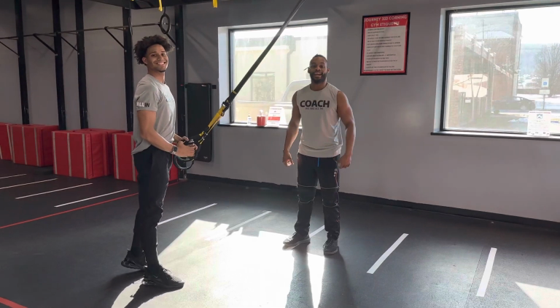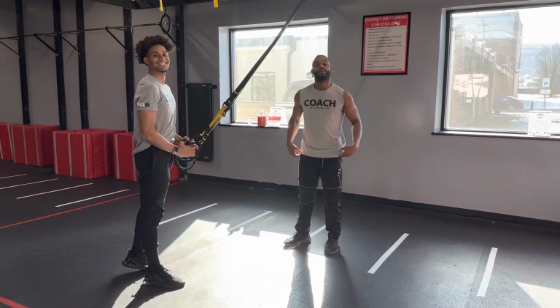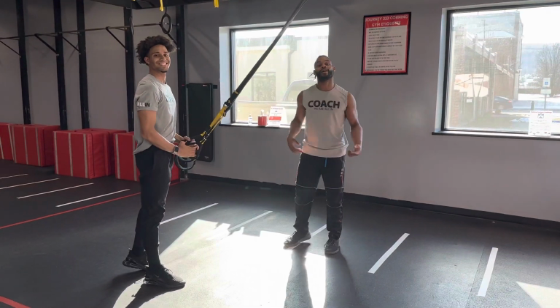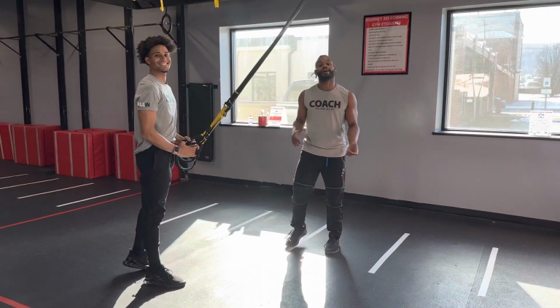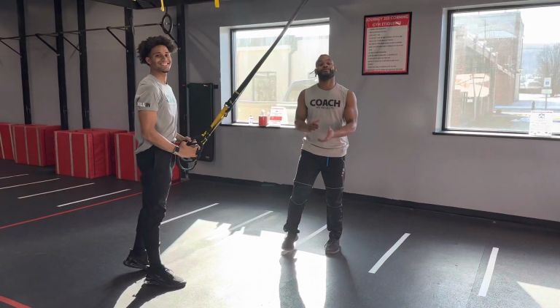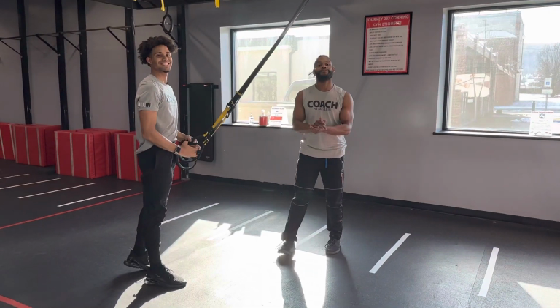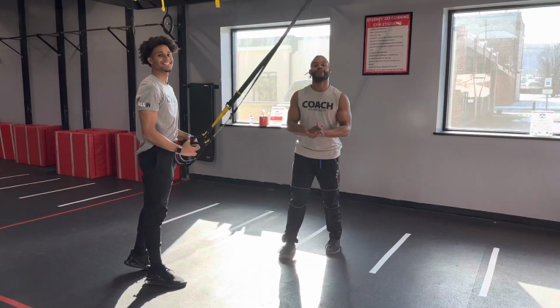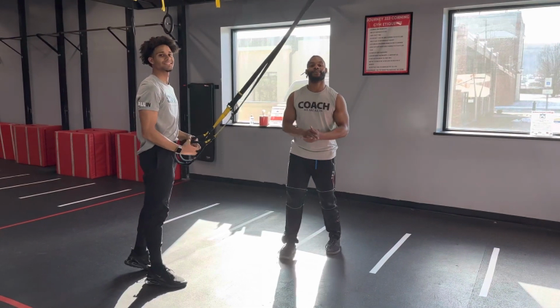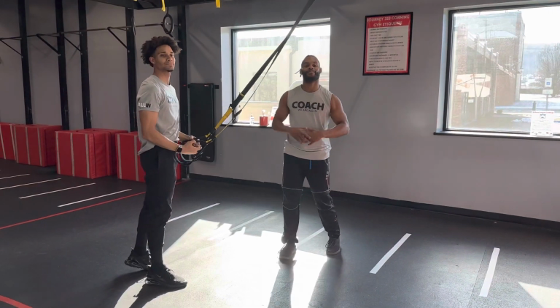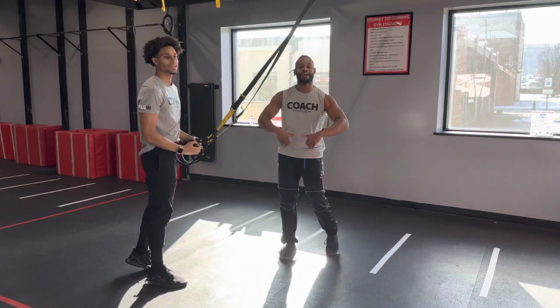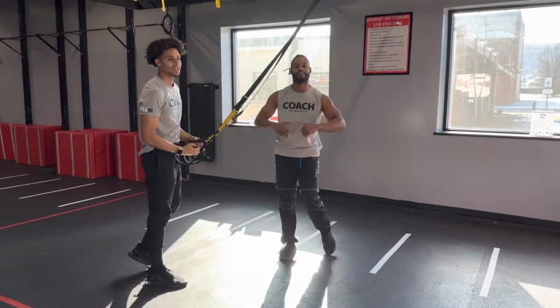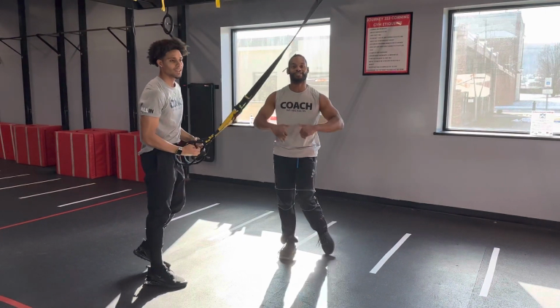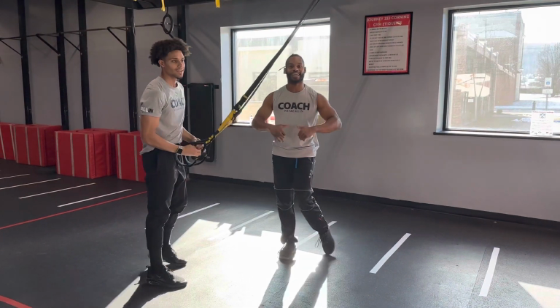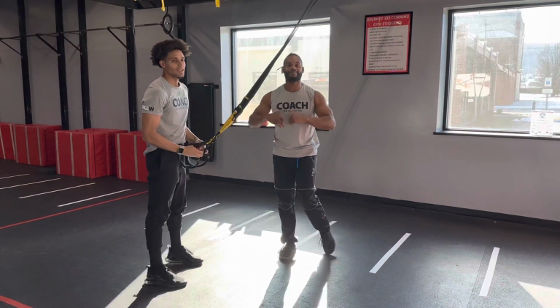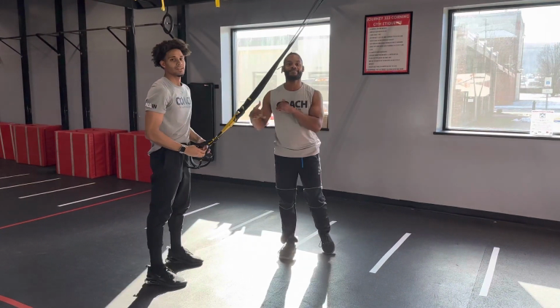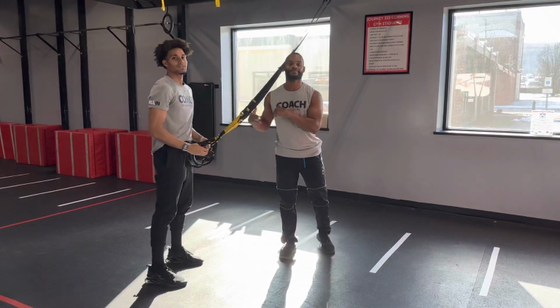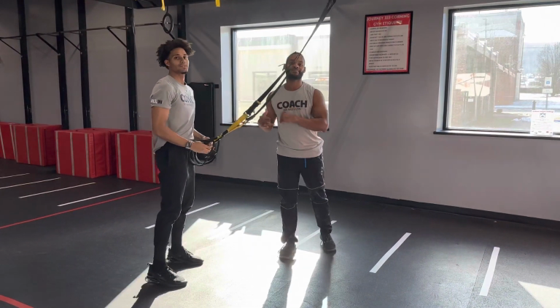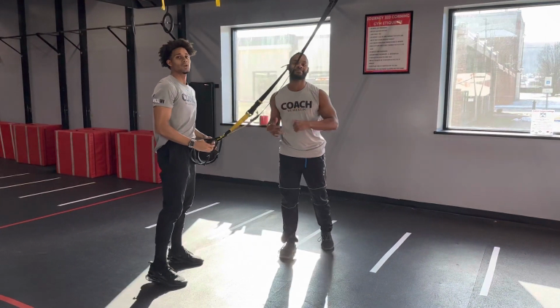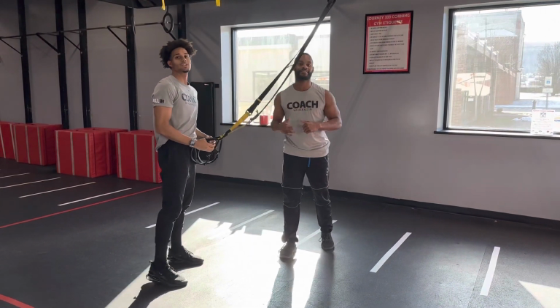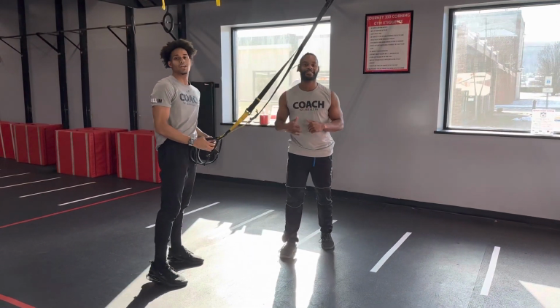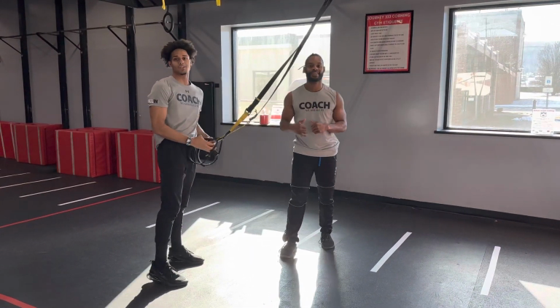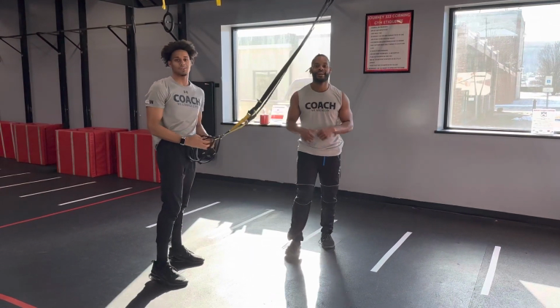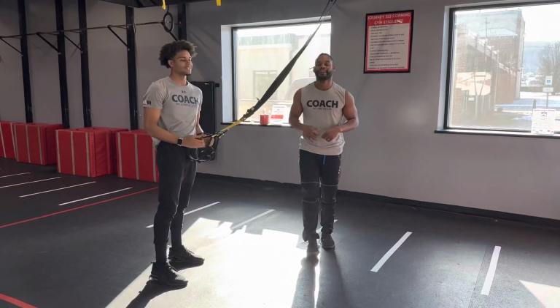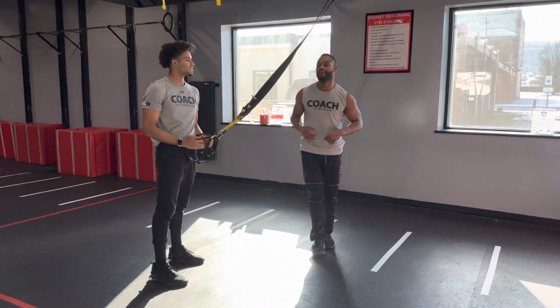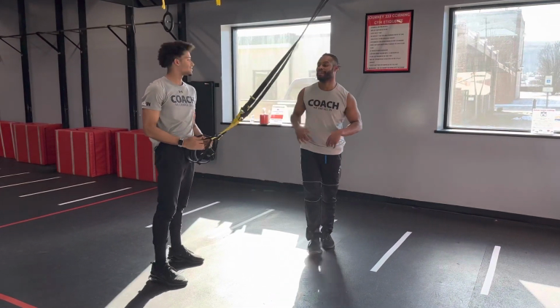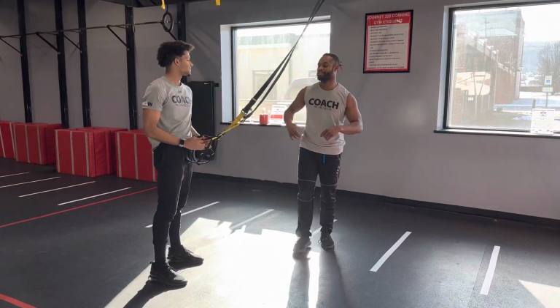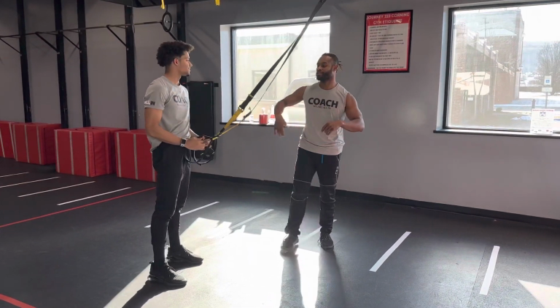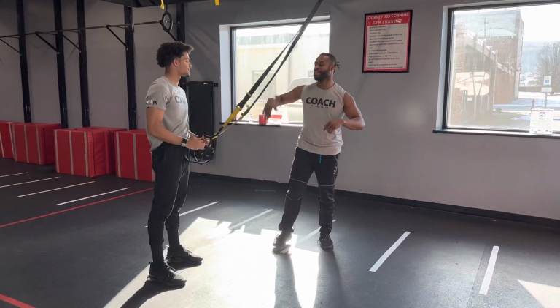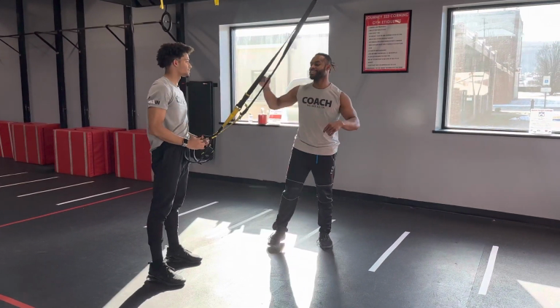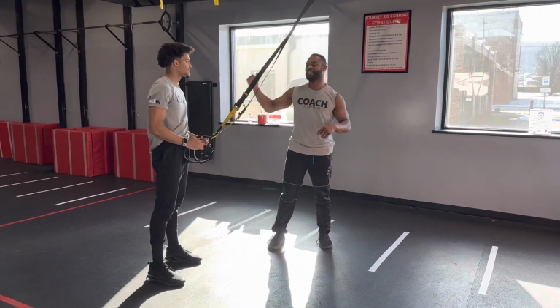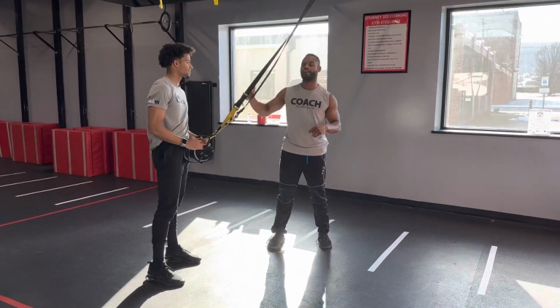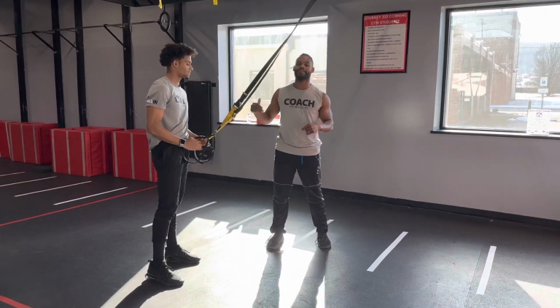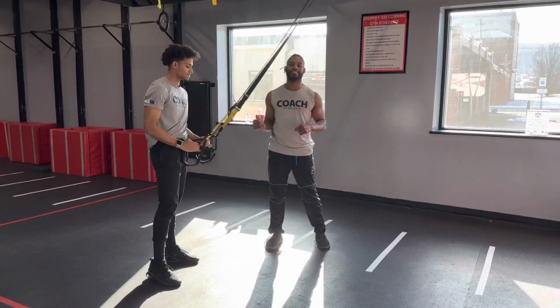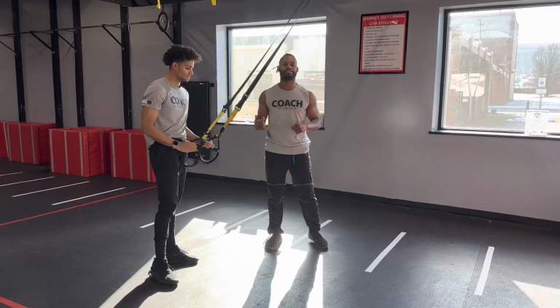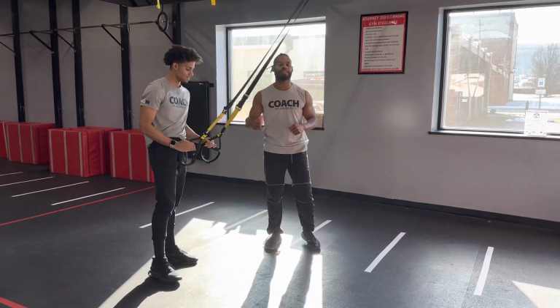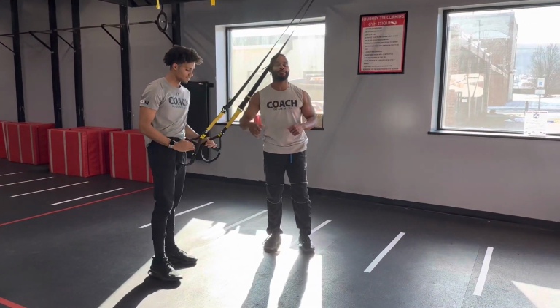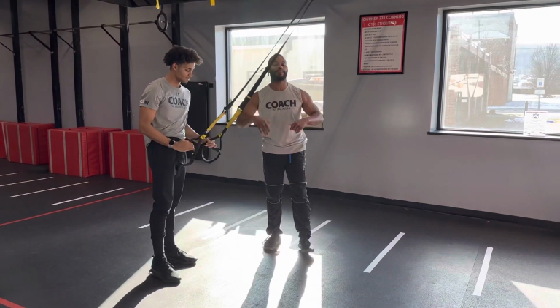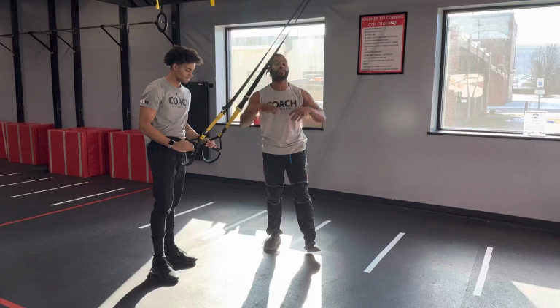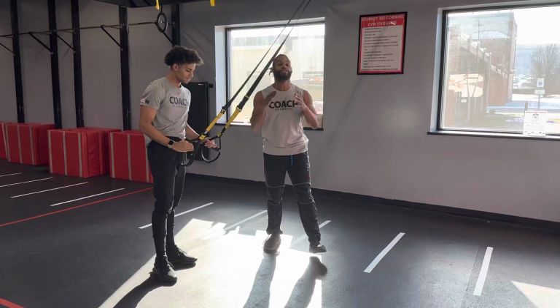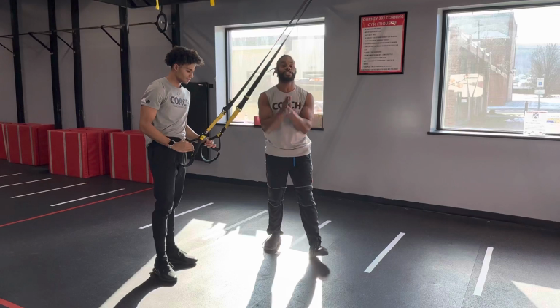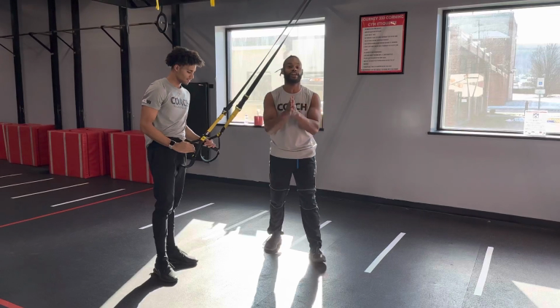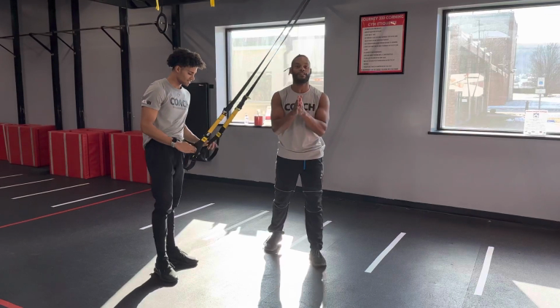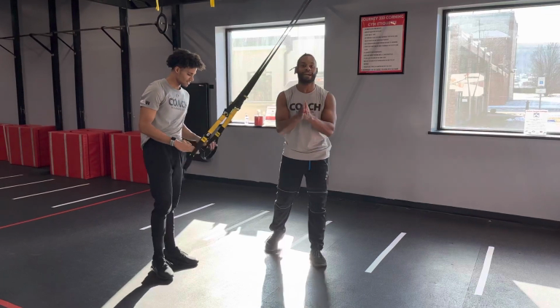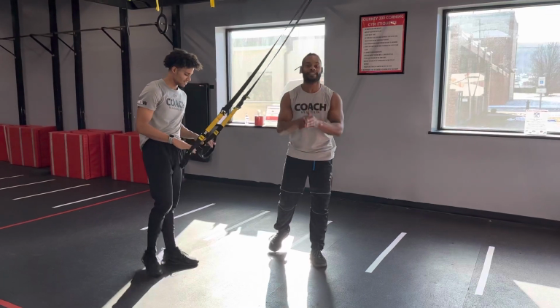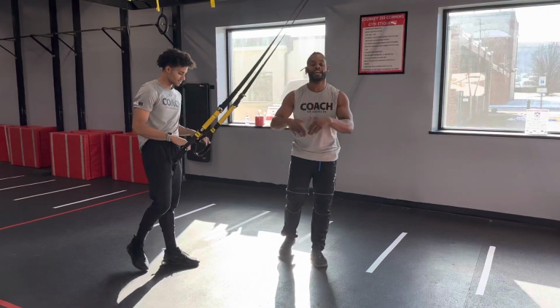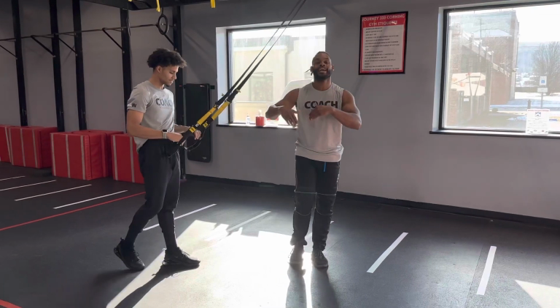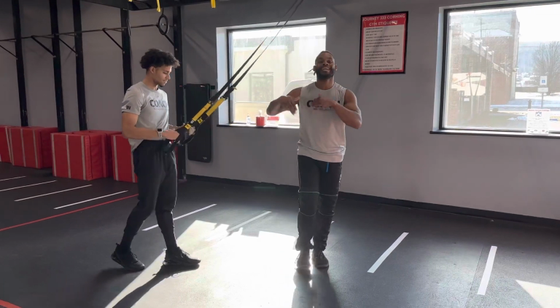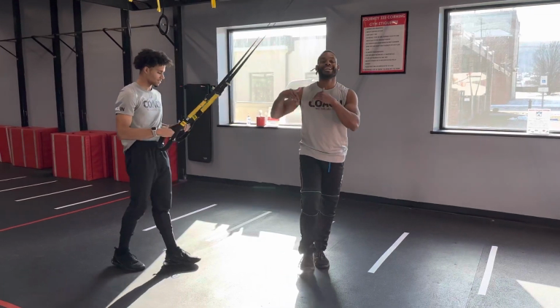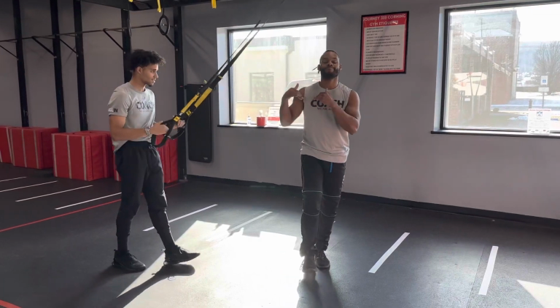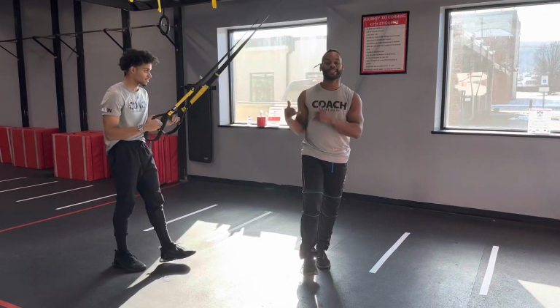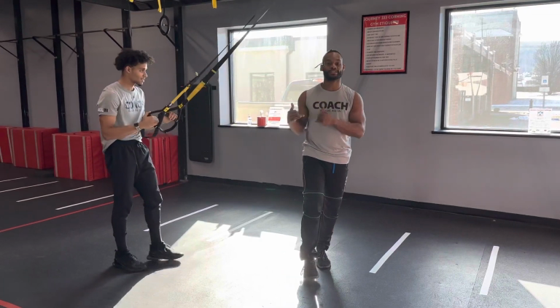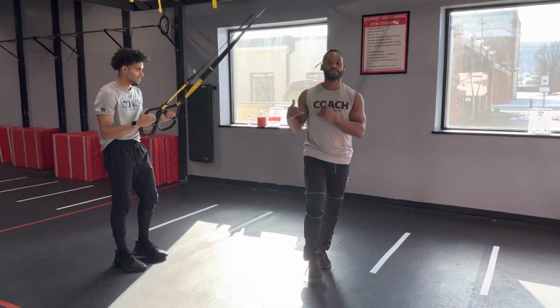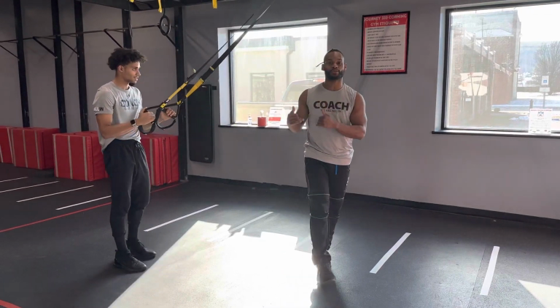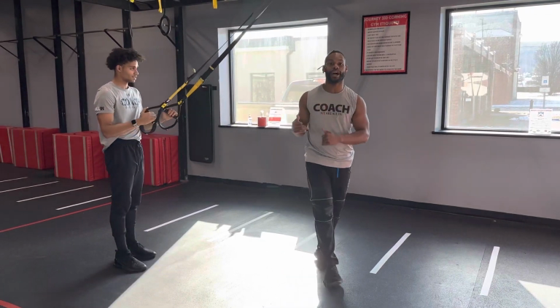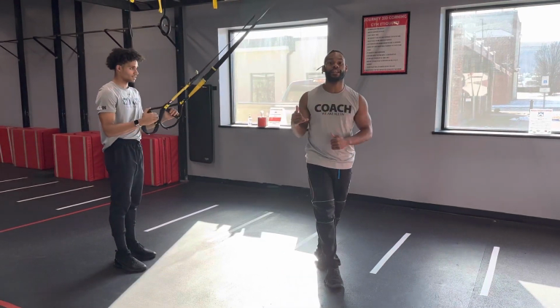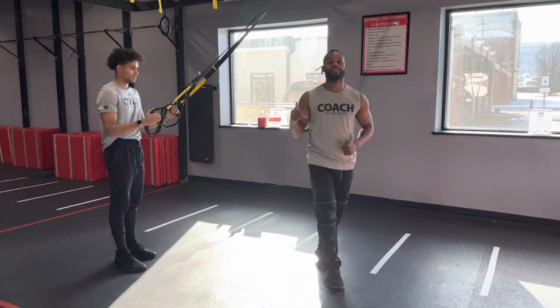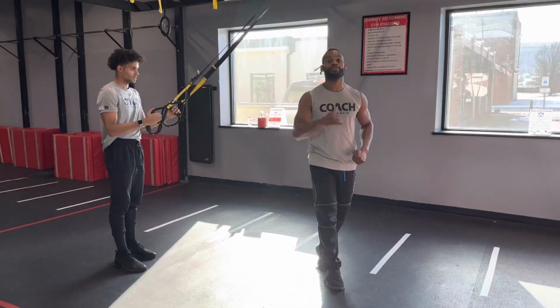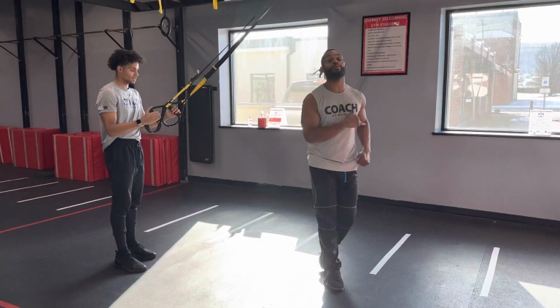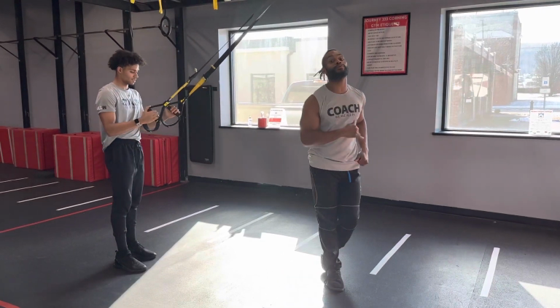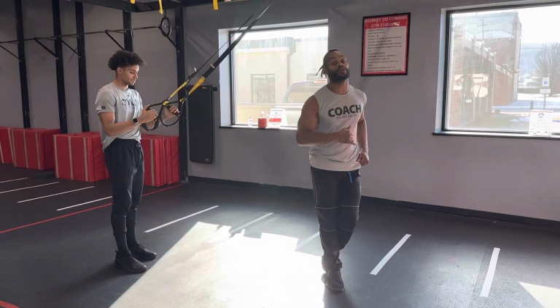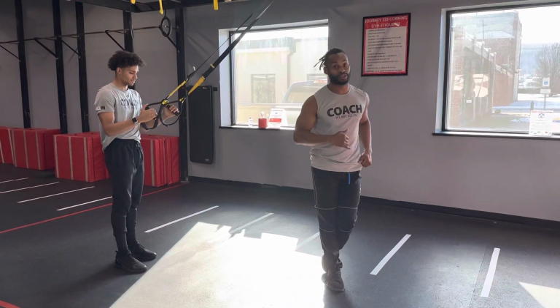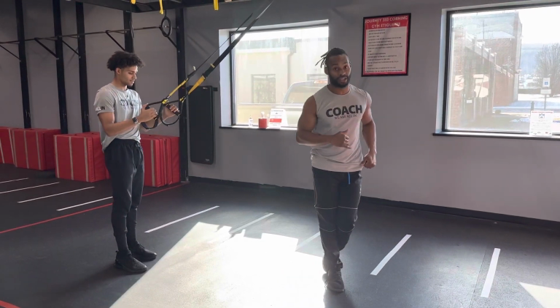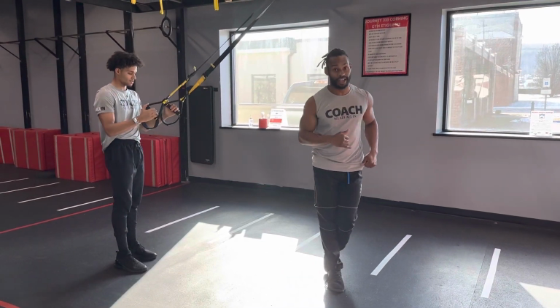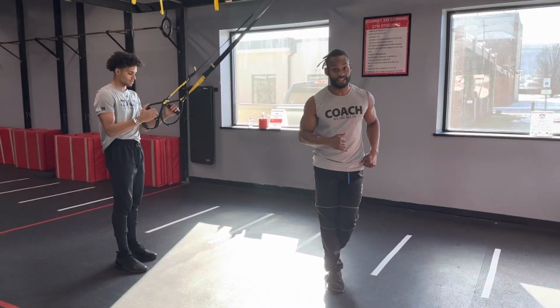What up, FitFam? We got Coach Zan and Coach Stashton coming at you with a TRX exercise: the TRX Pistol Squat to a Reverse Lunge.